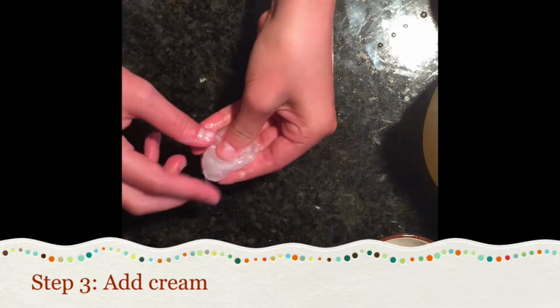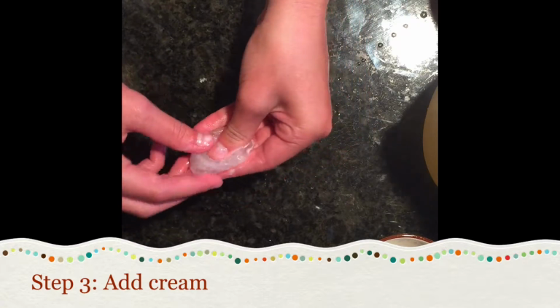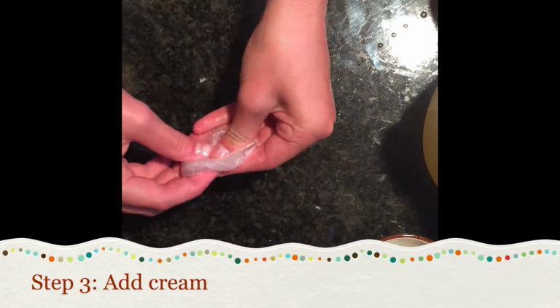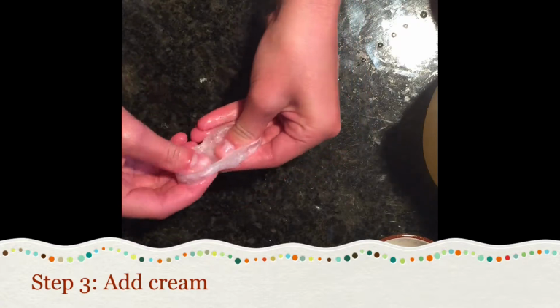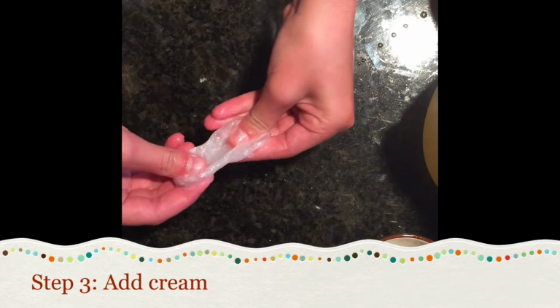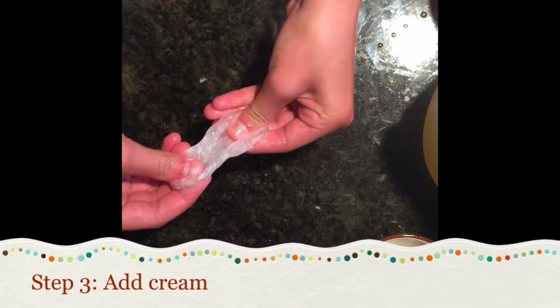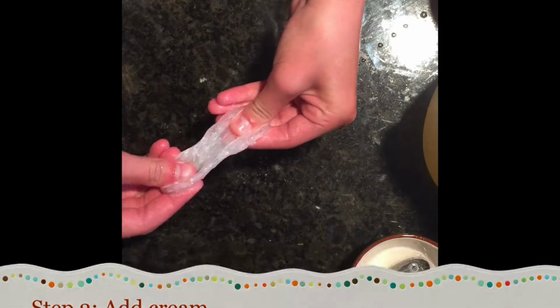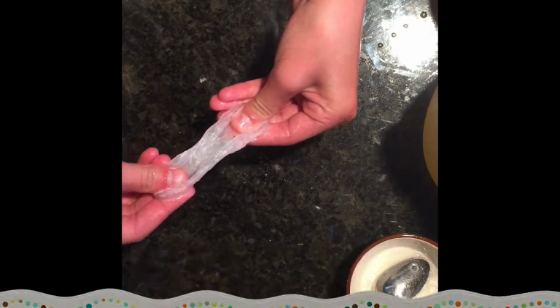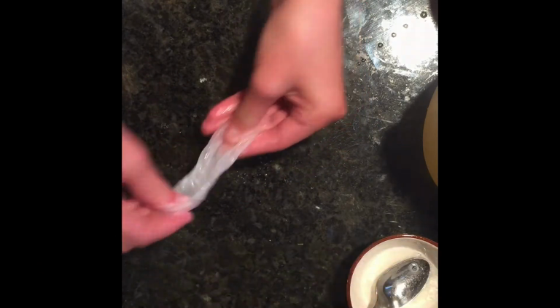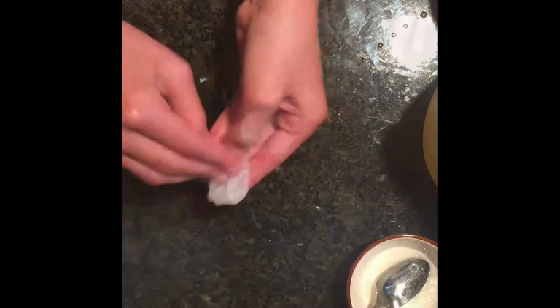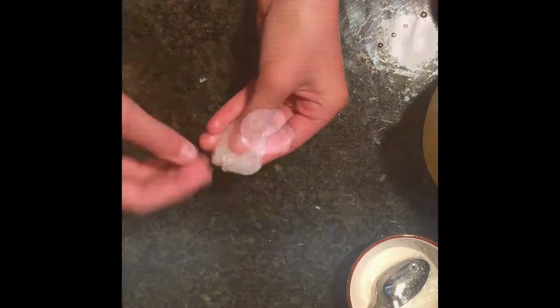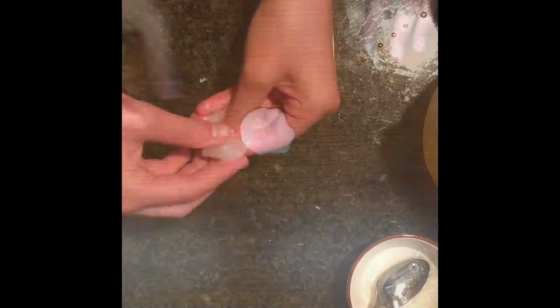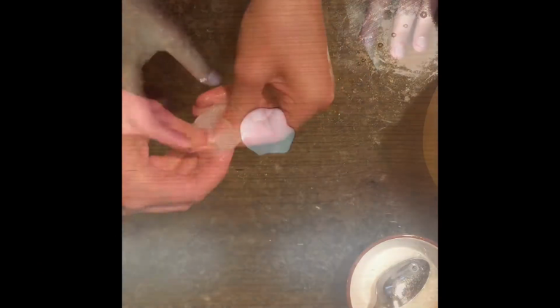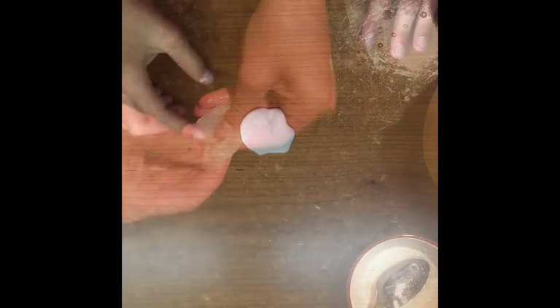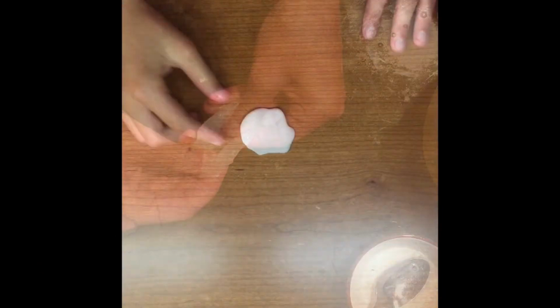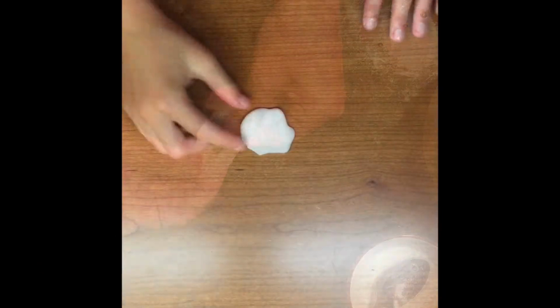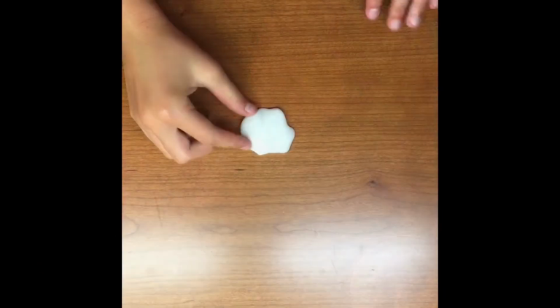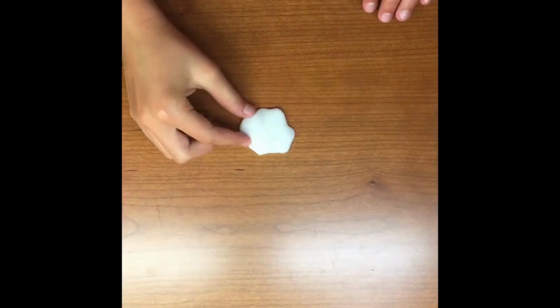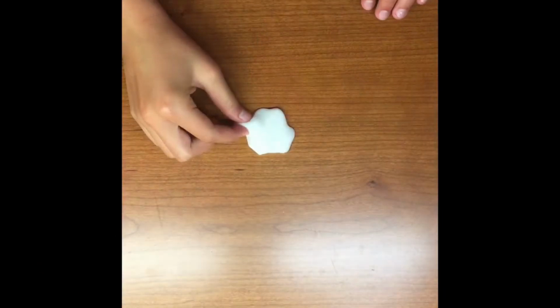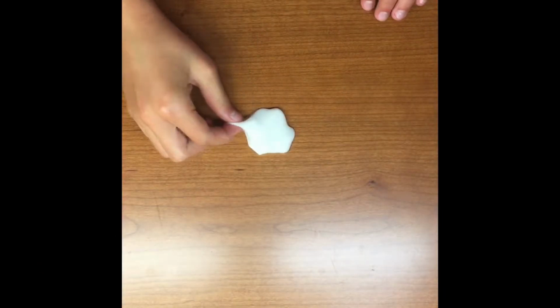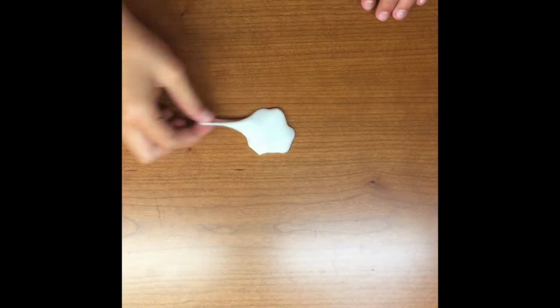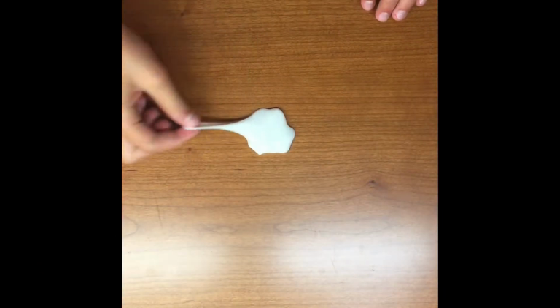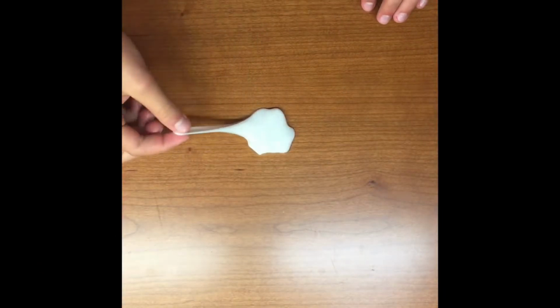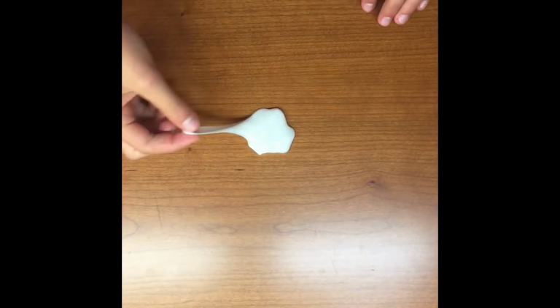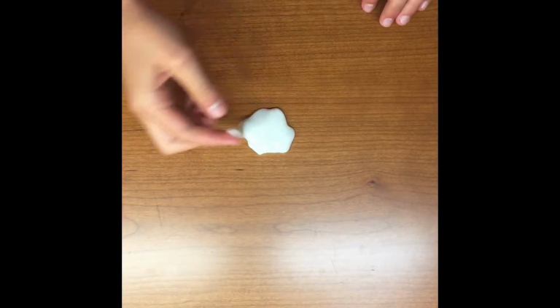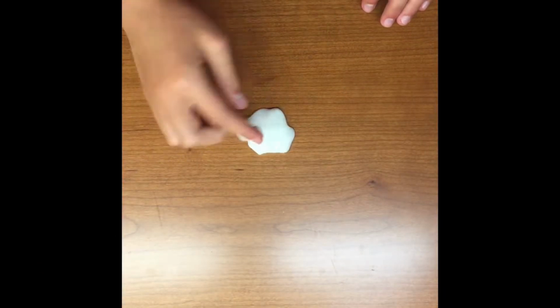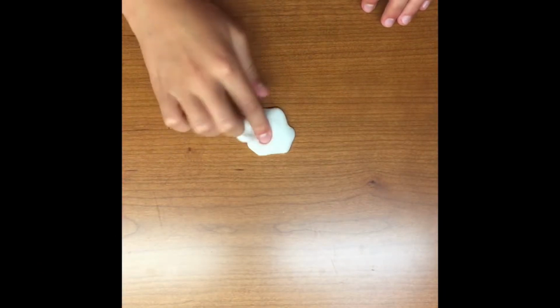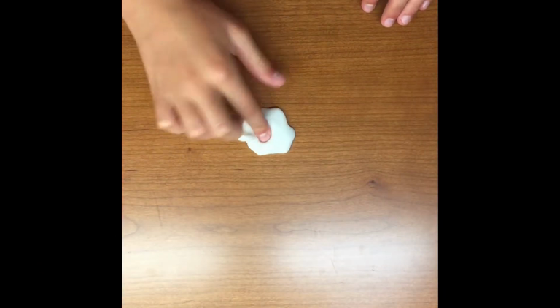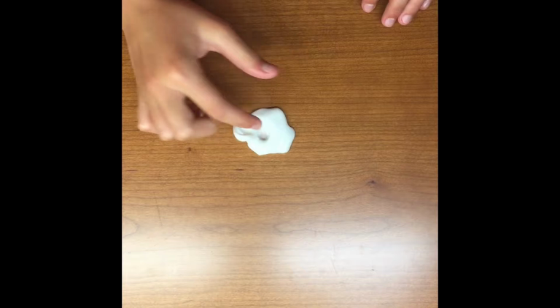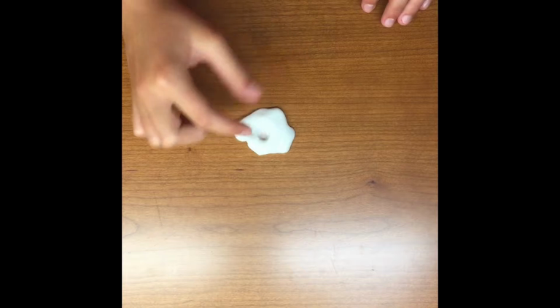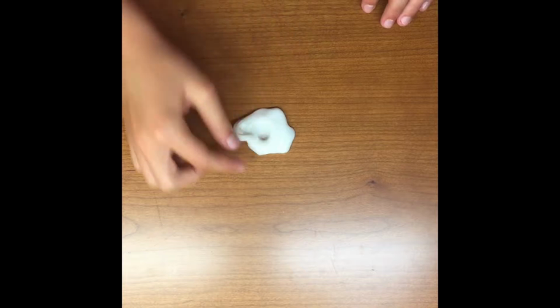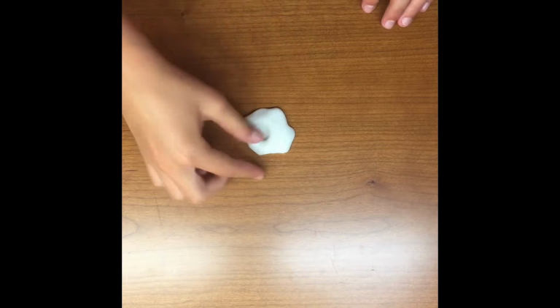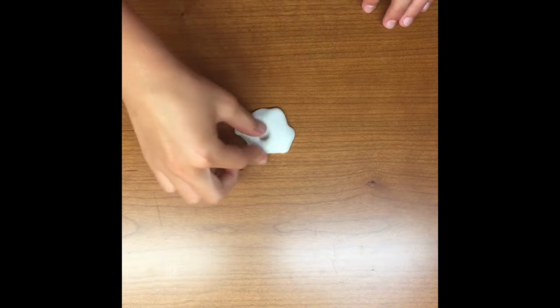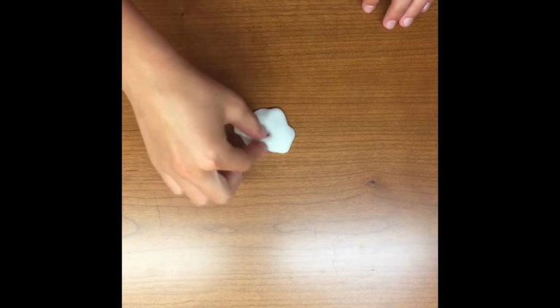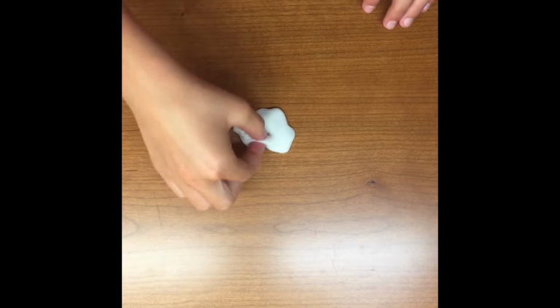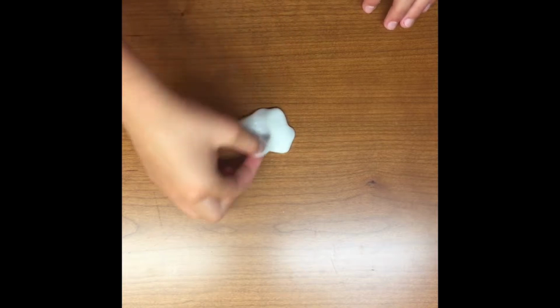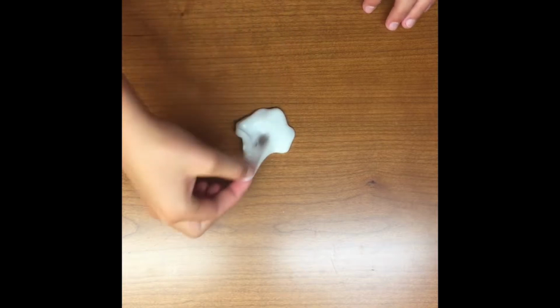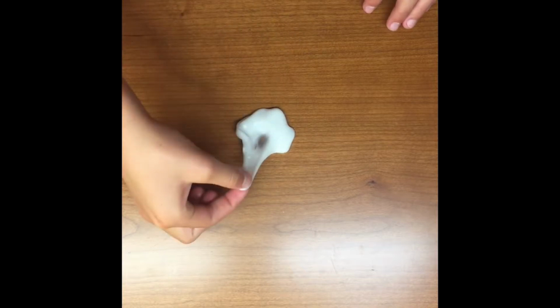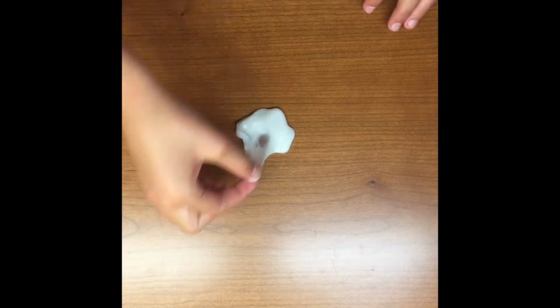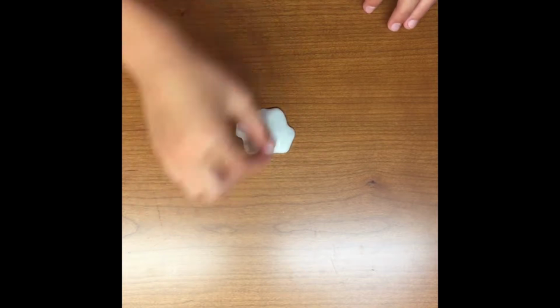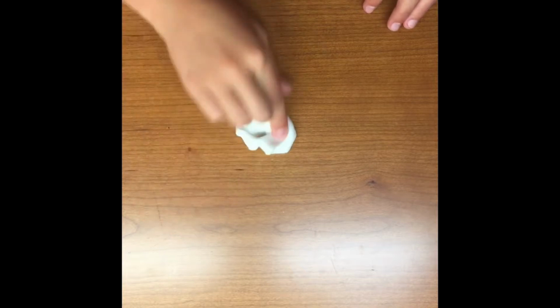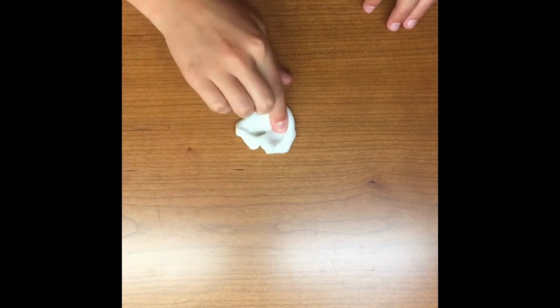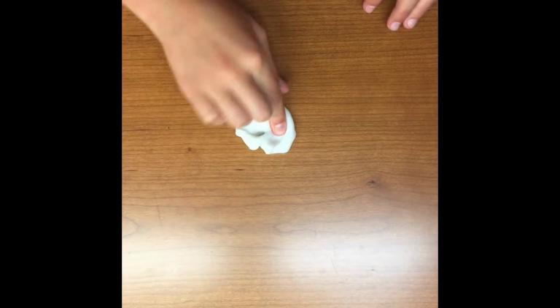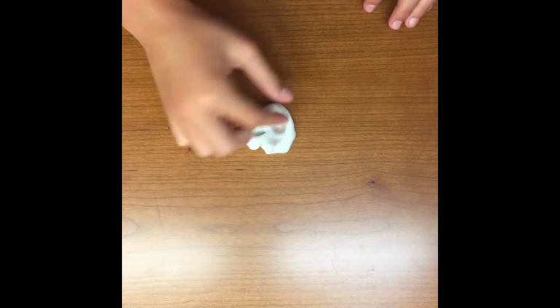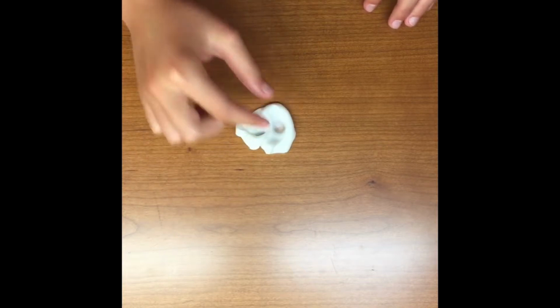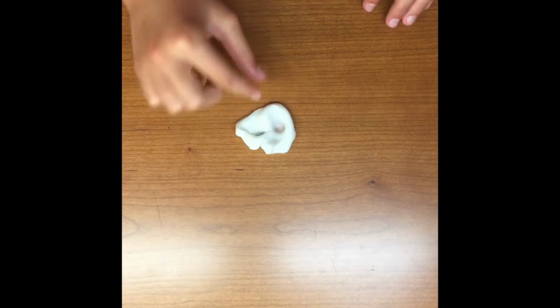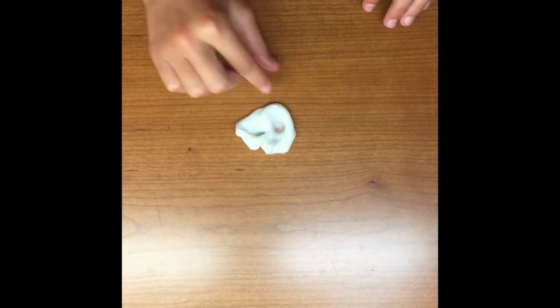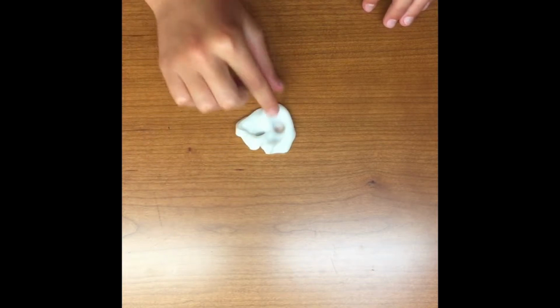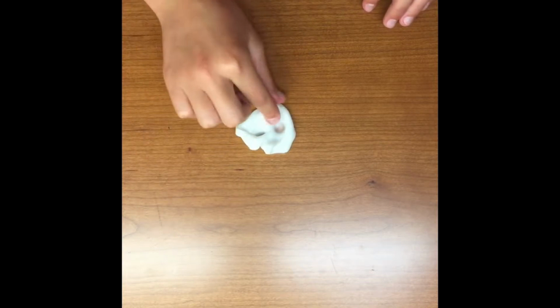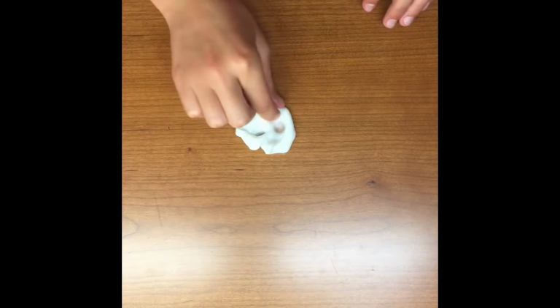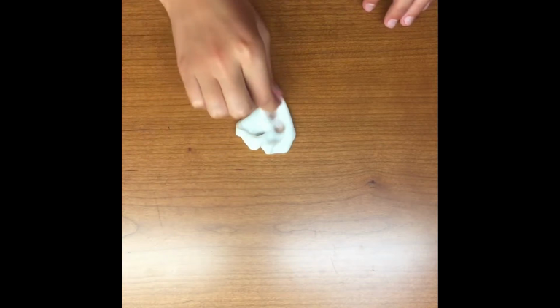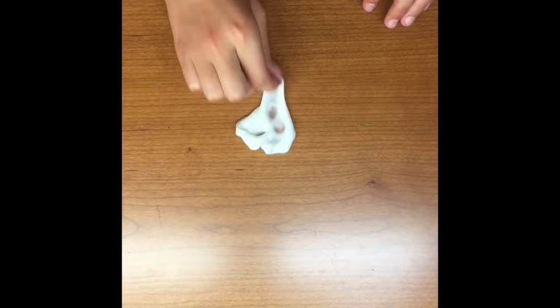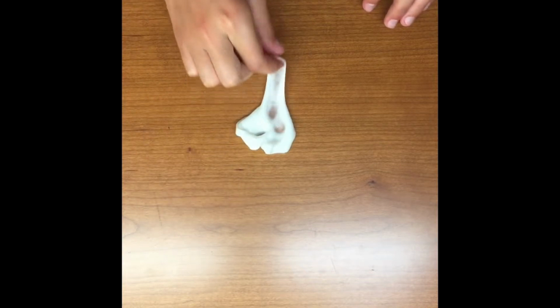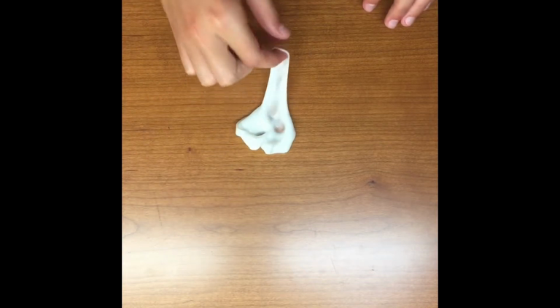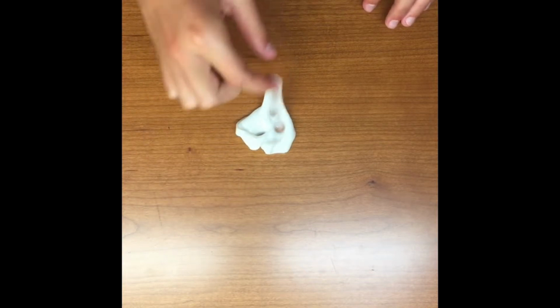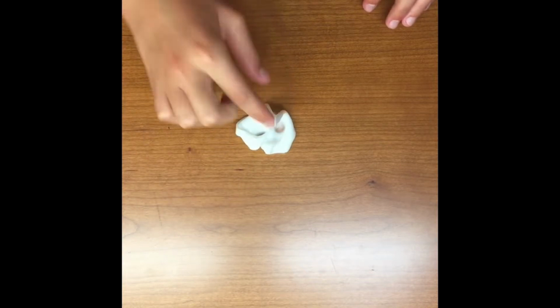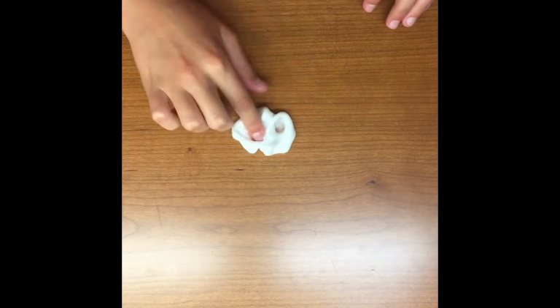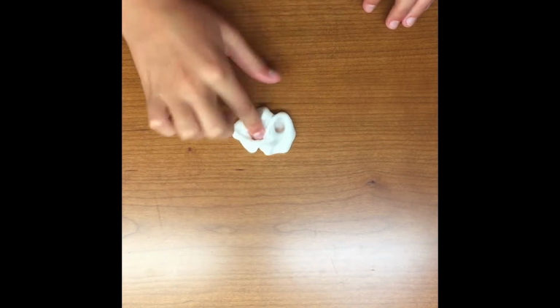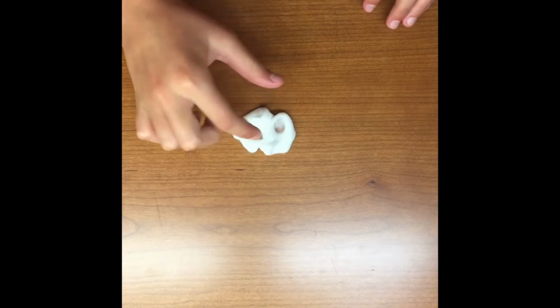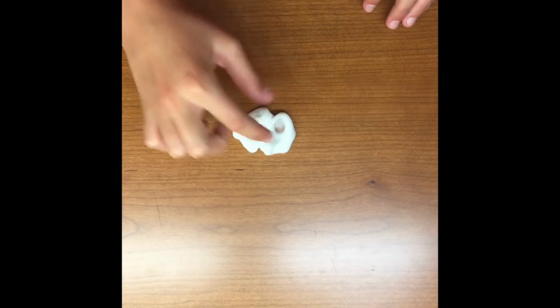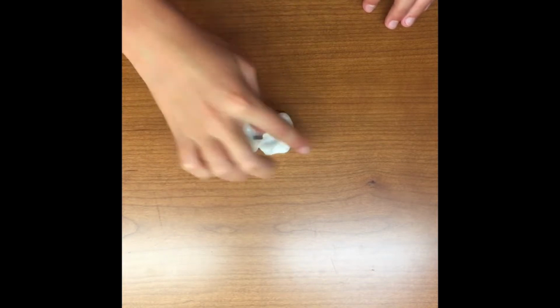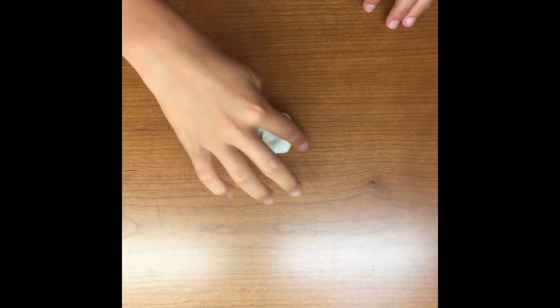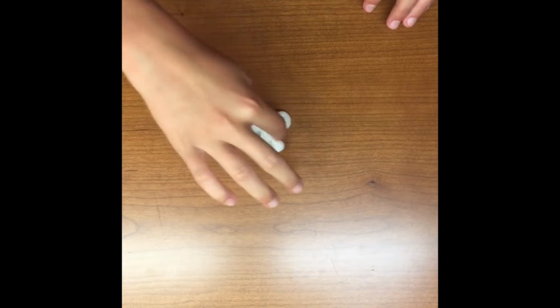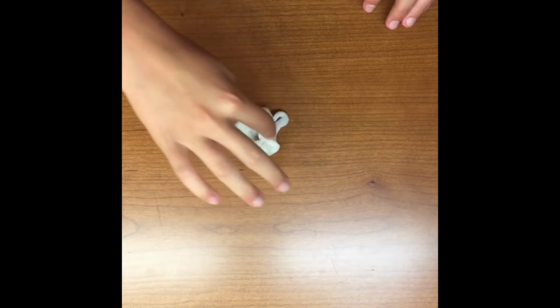Just the more you knead it, the better it will be. You can see eventually this one turned white because I added quite a bit of cream.